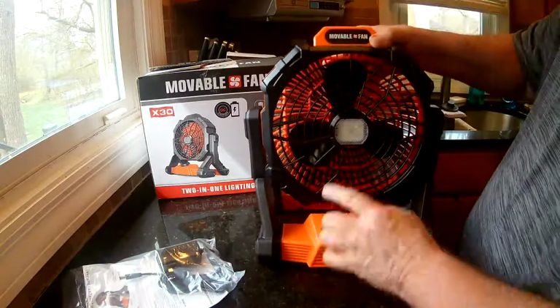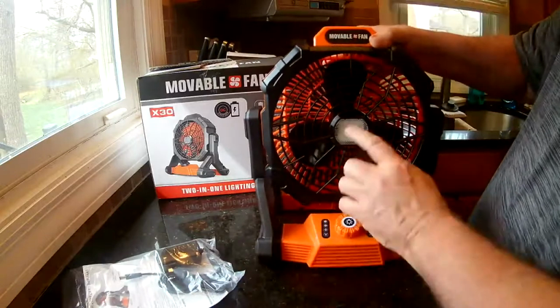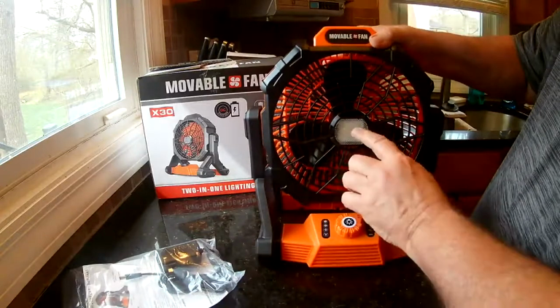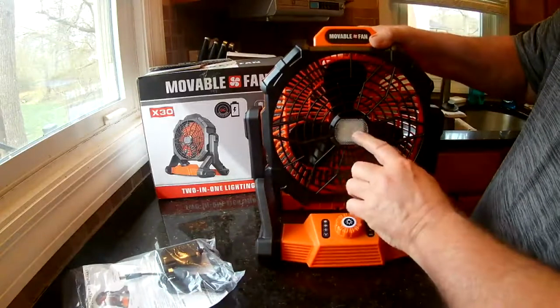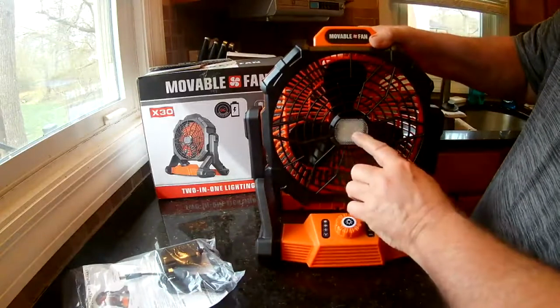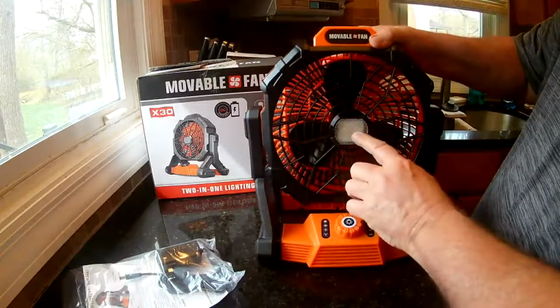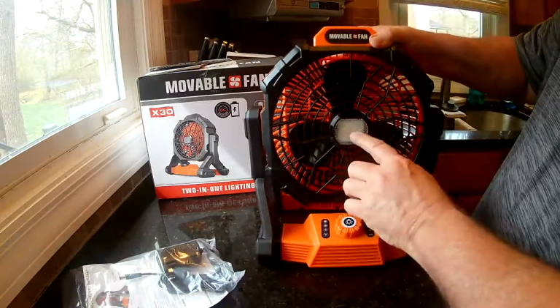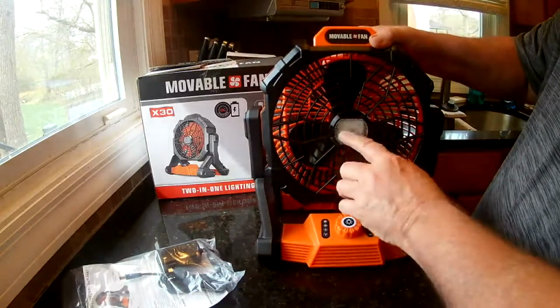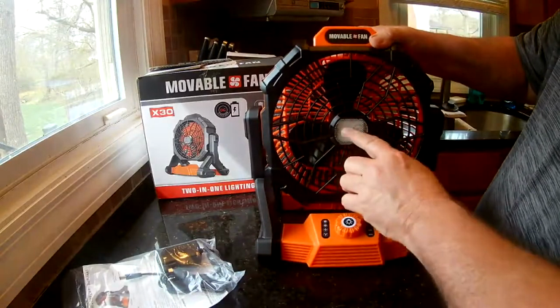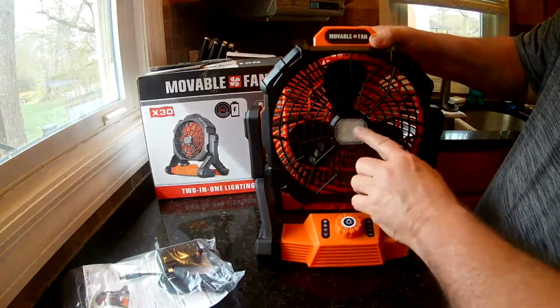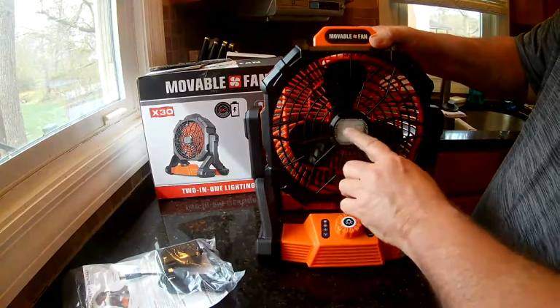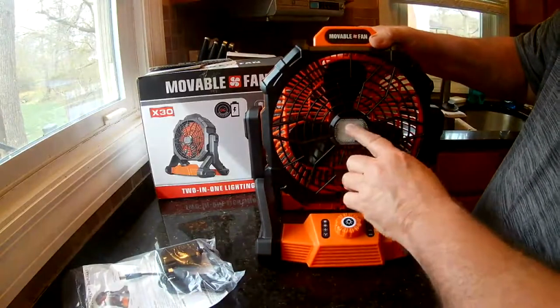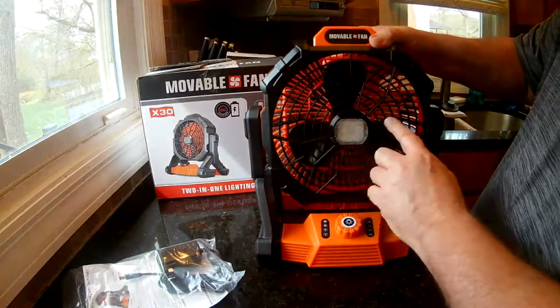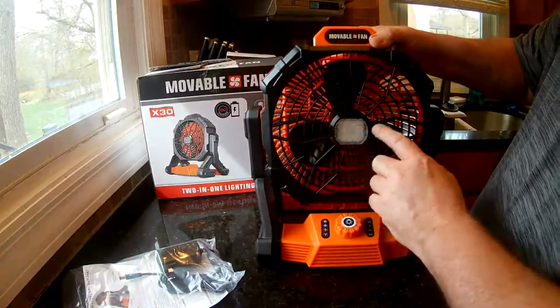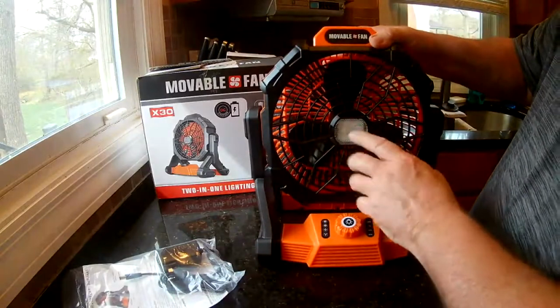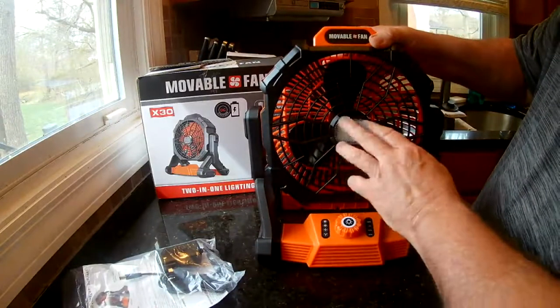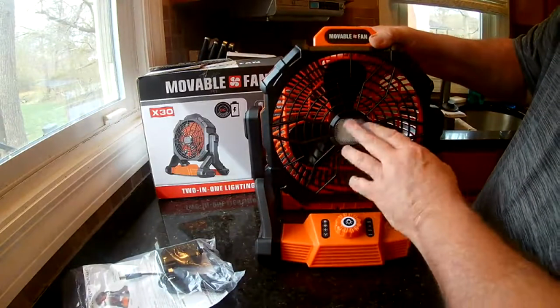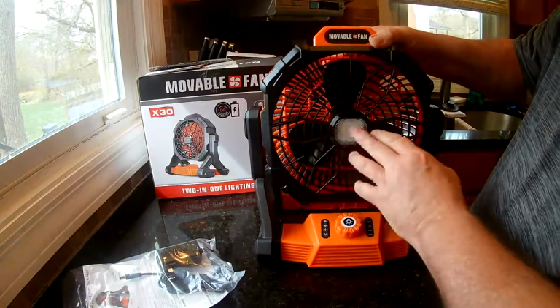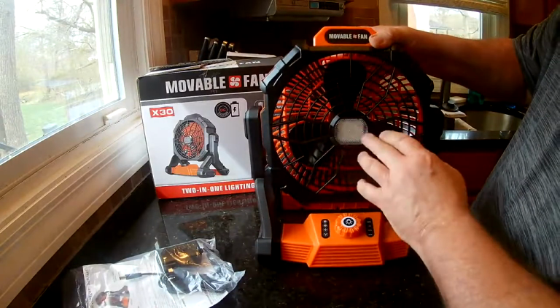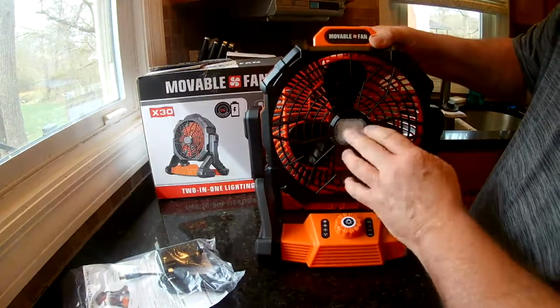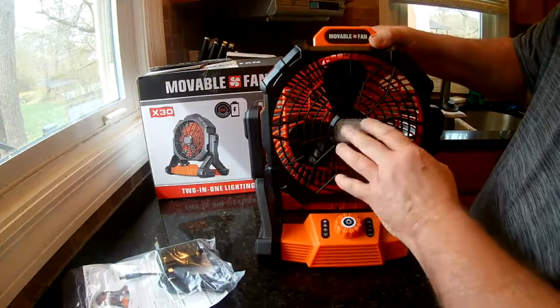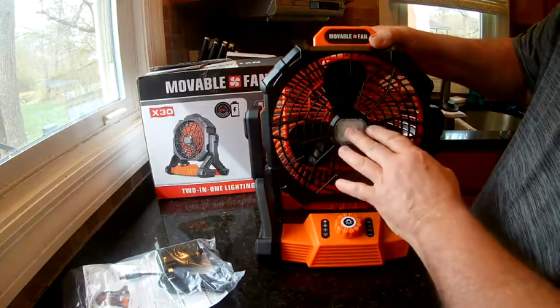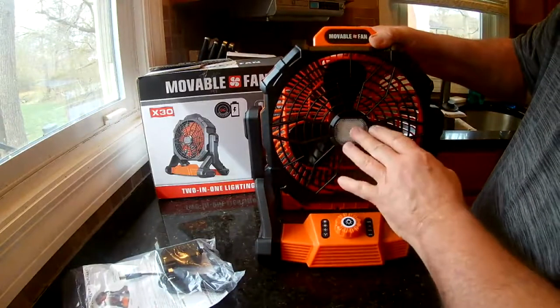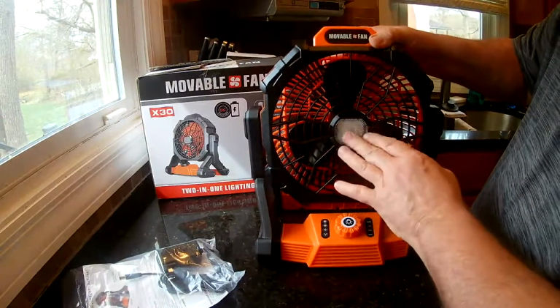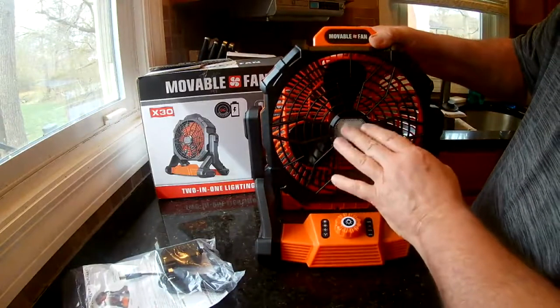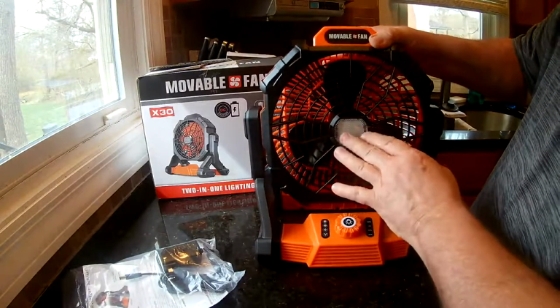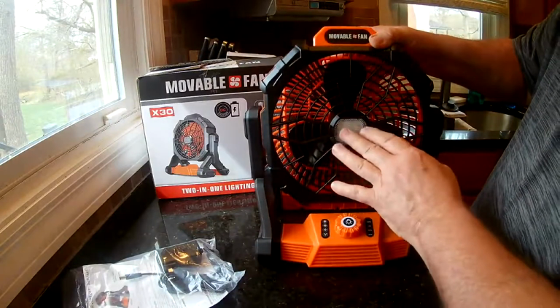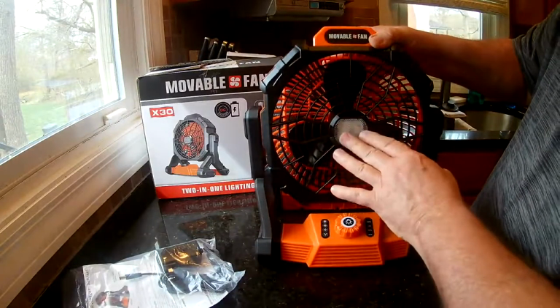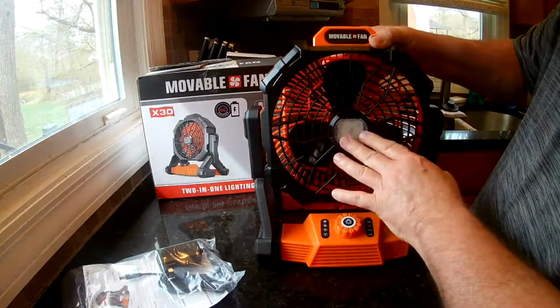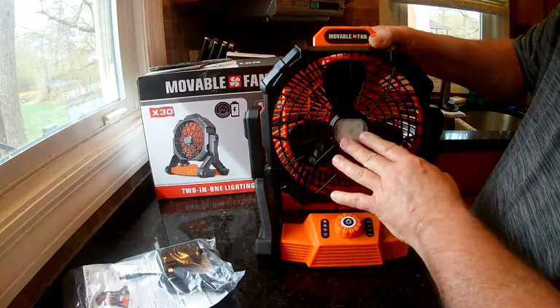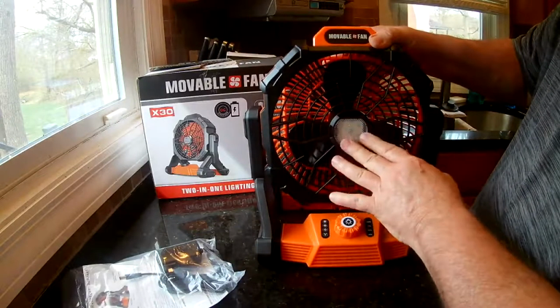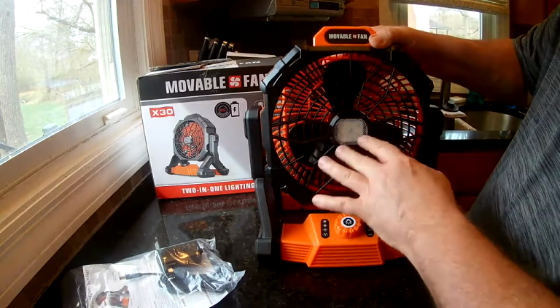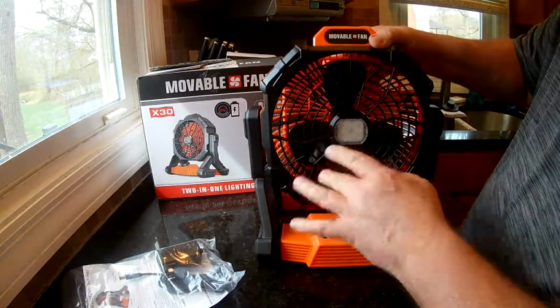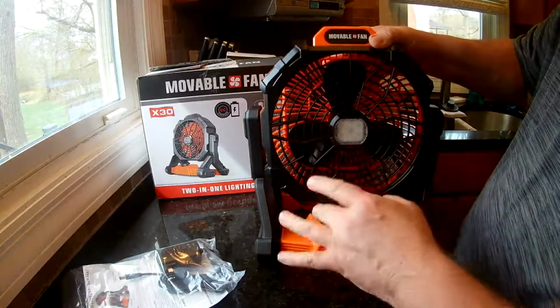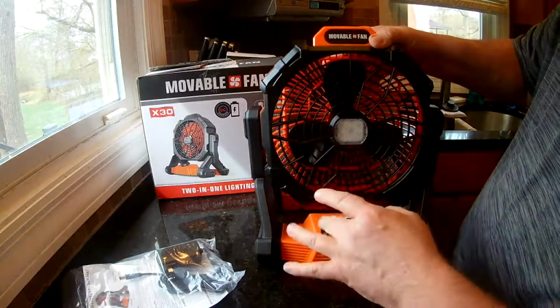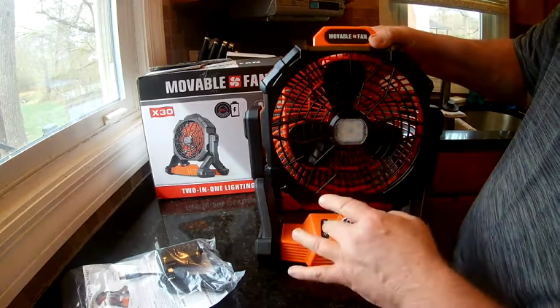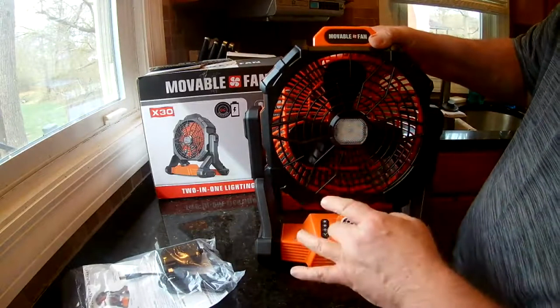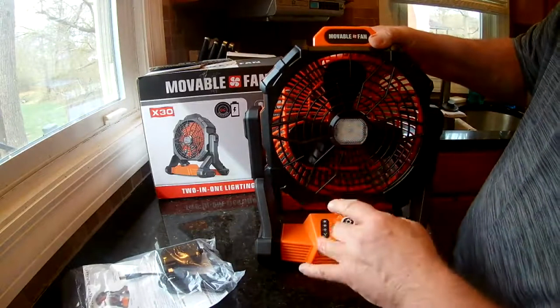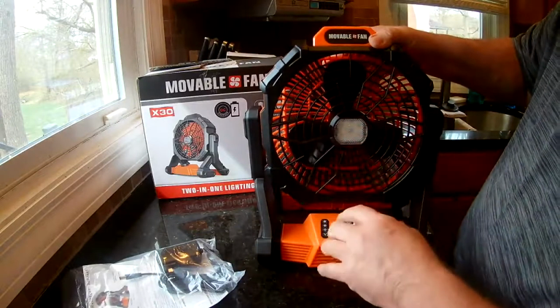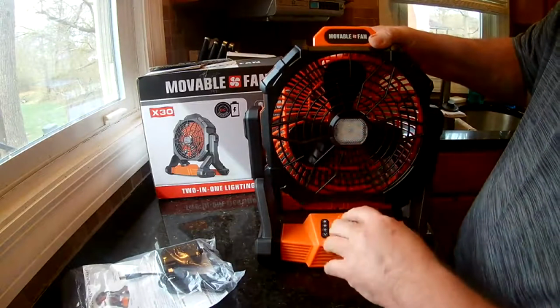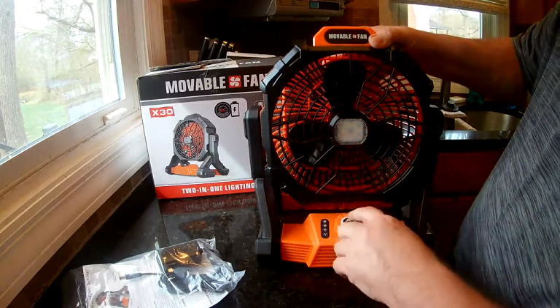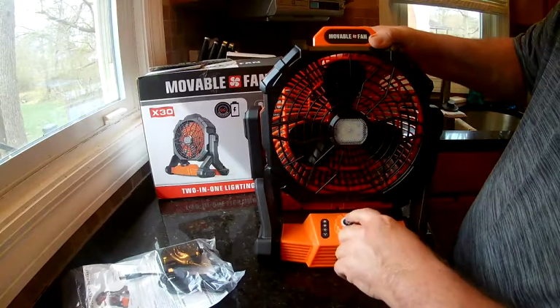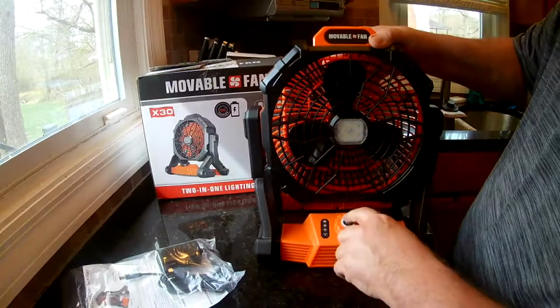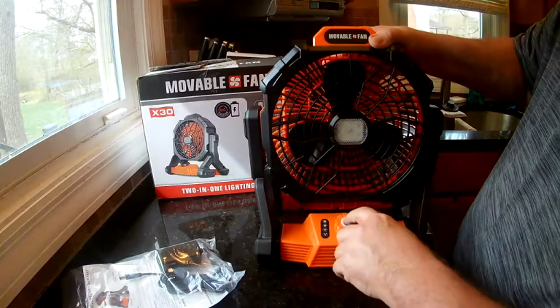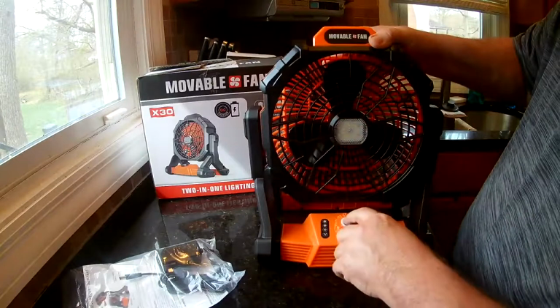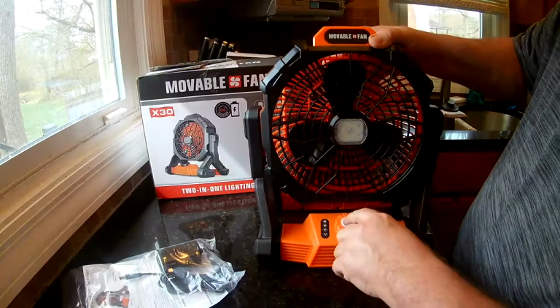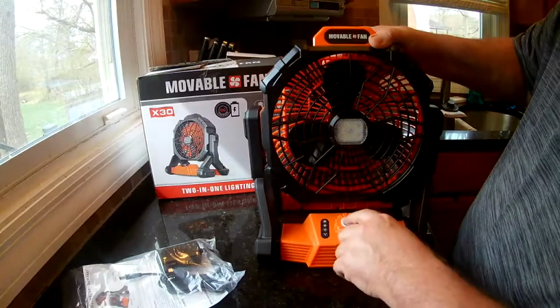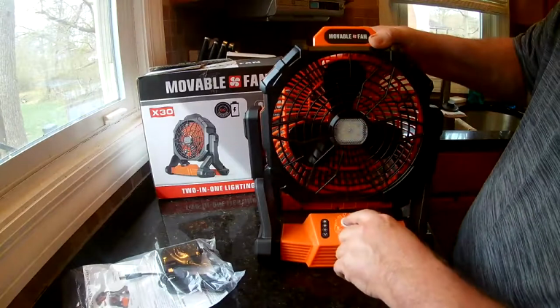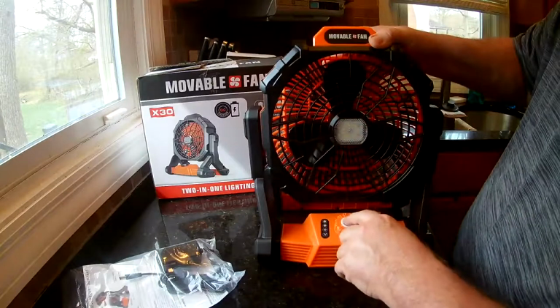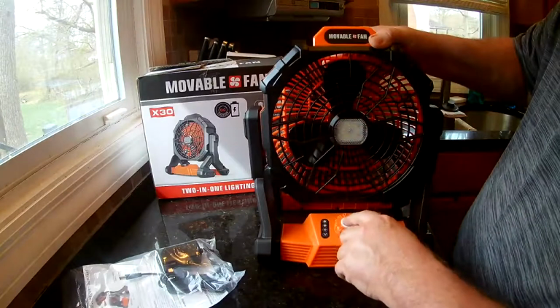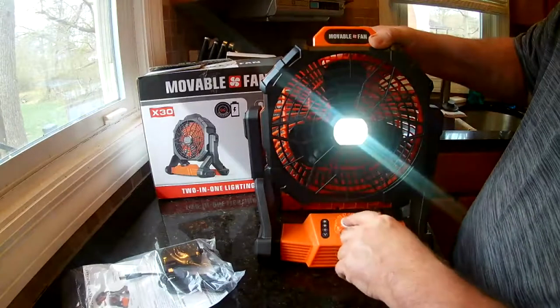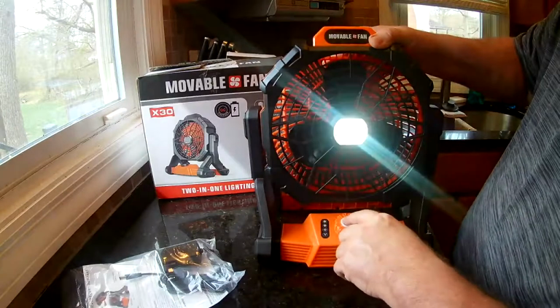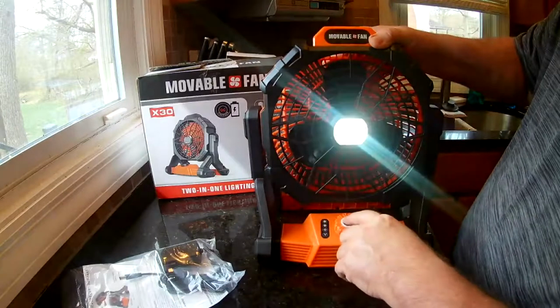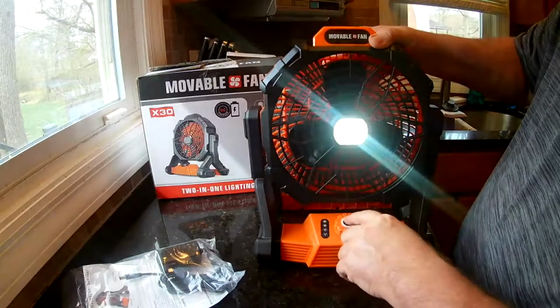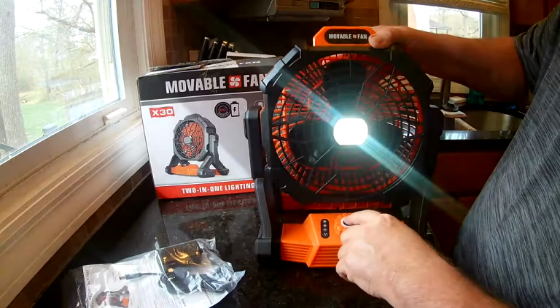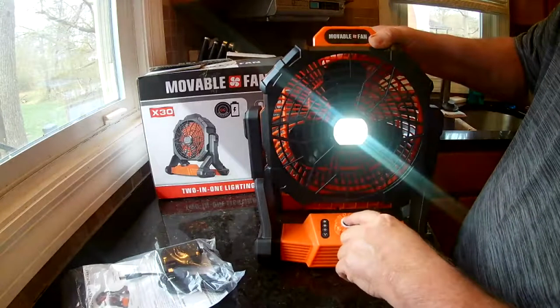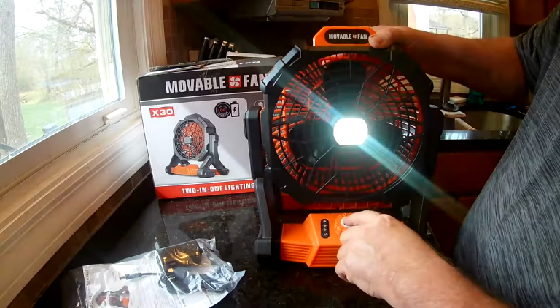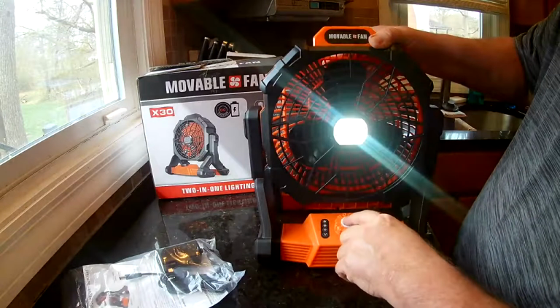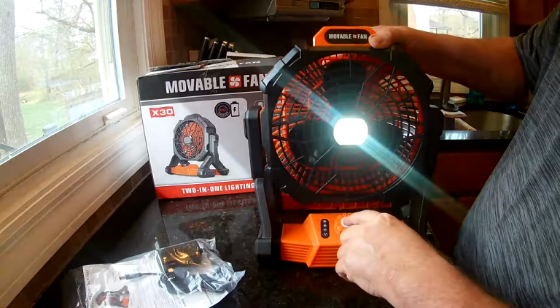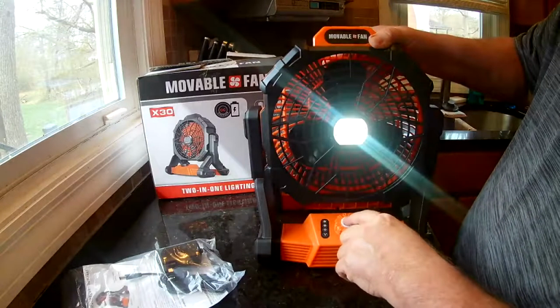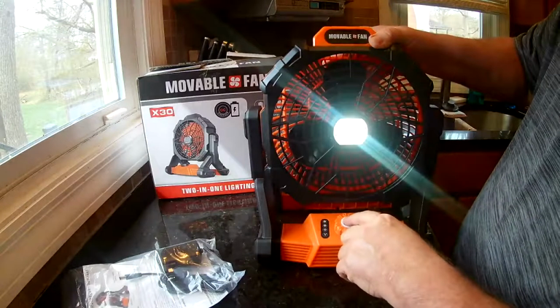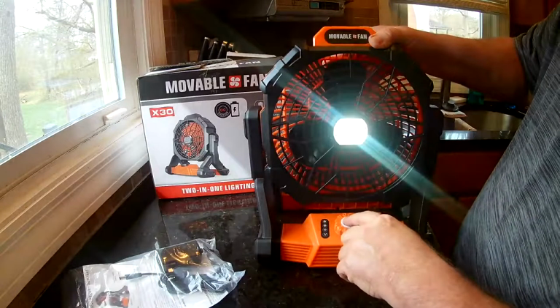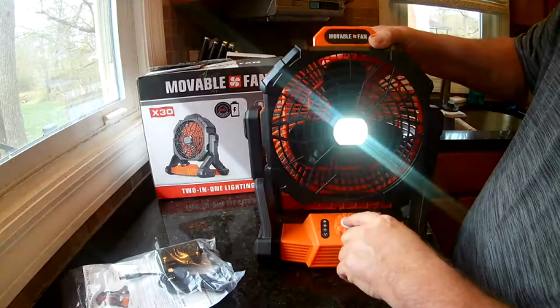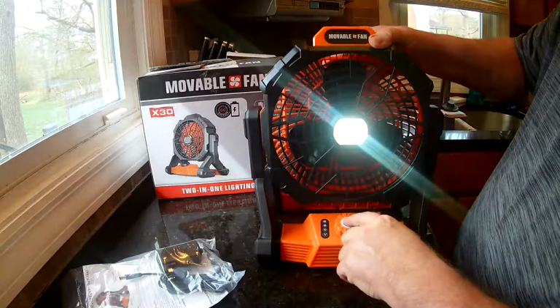It's got a nice LED light — I think it's about 1,000 lumens. It has three different brightness levels, and you can cycle through them by pushing the button on the bottom.